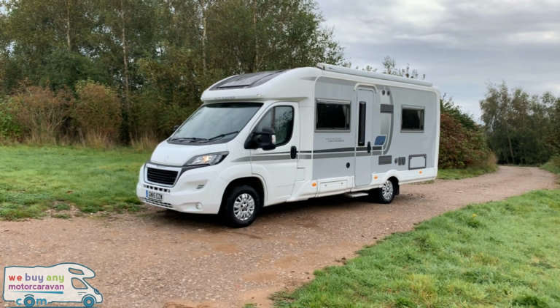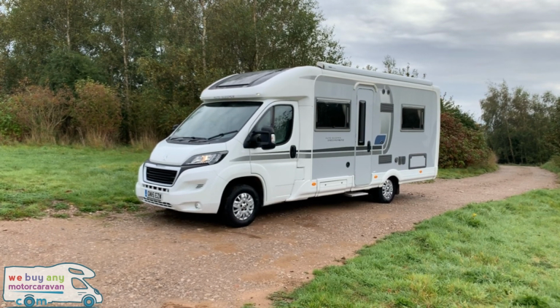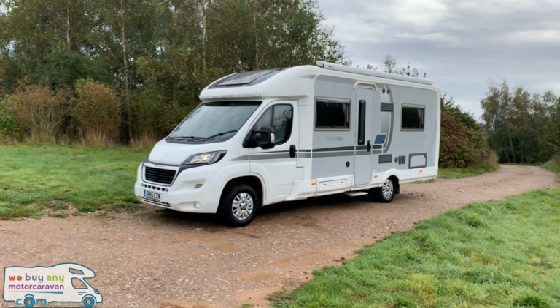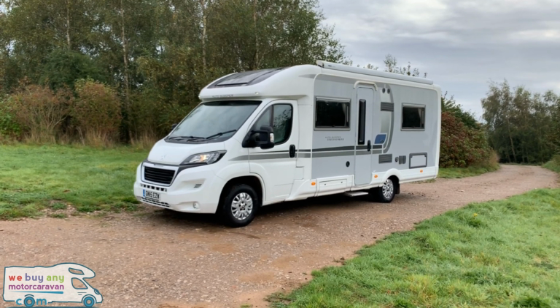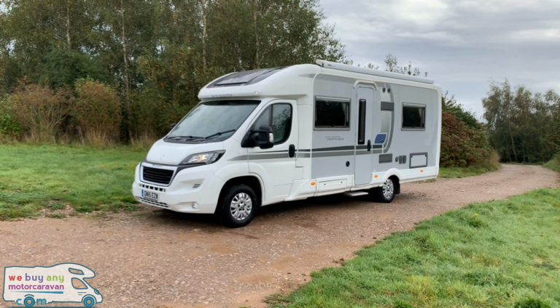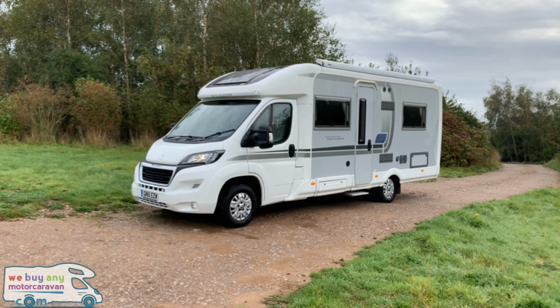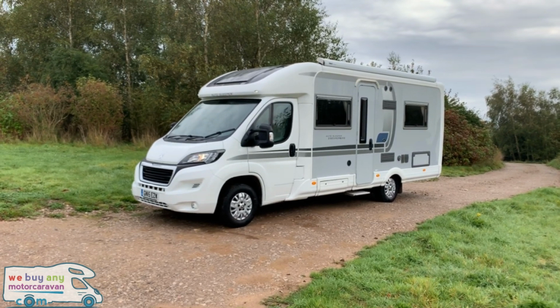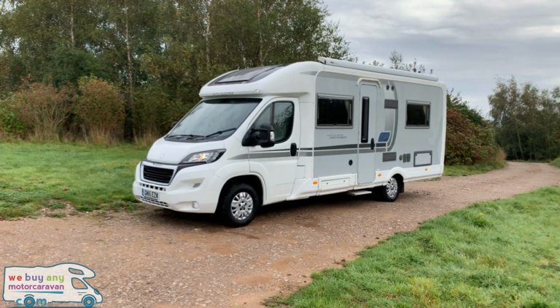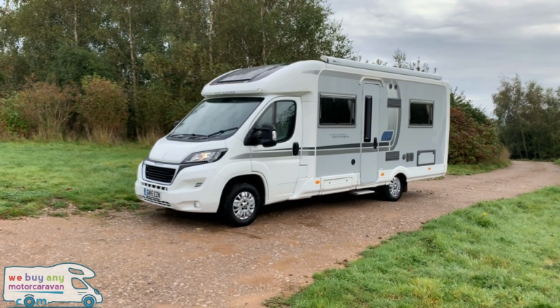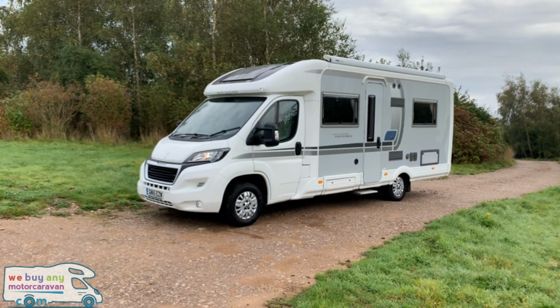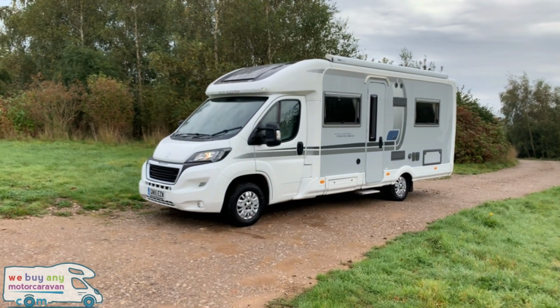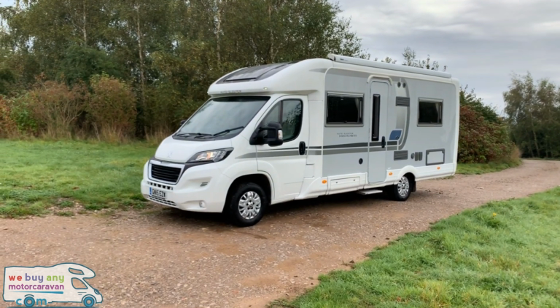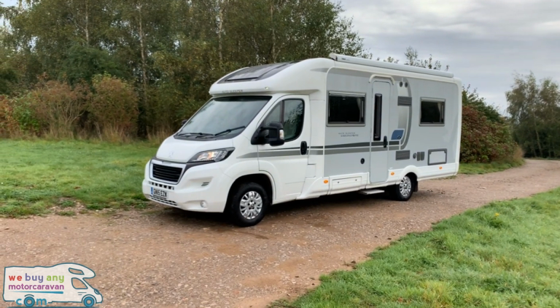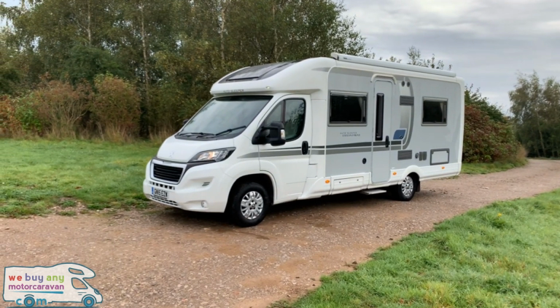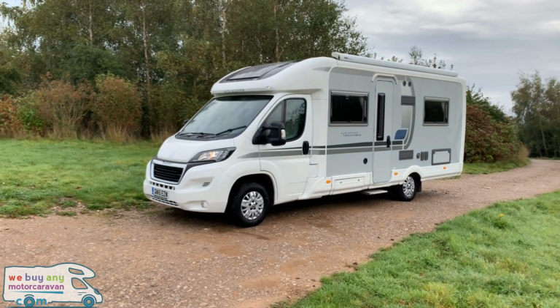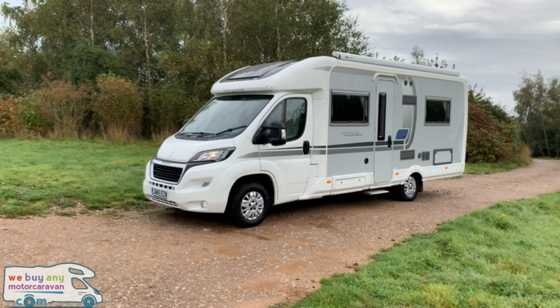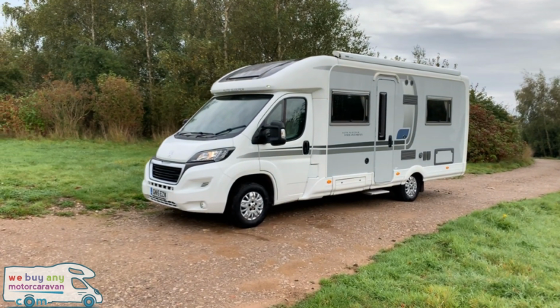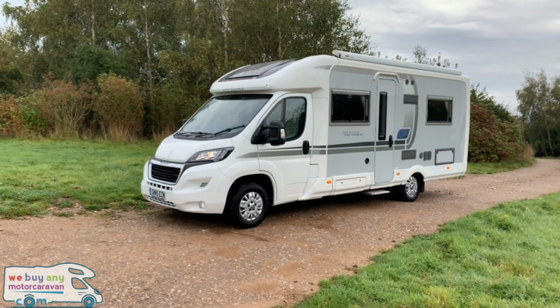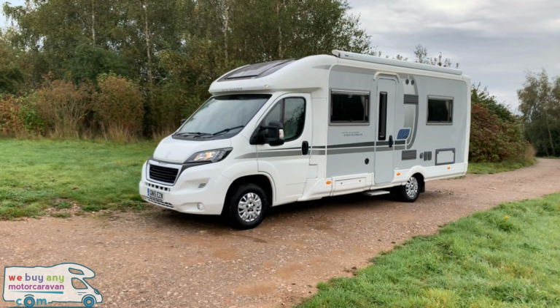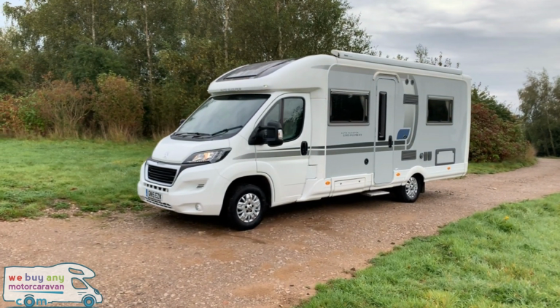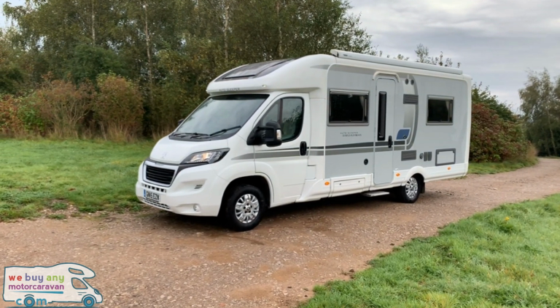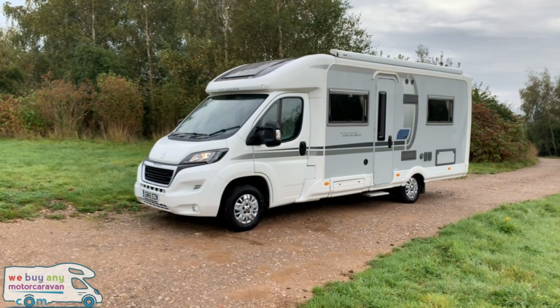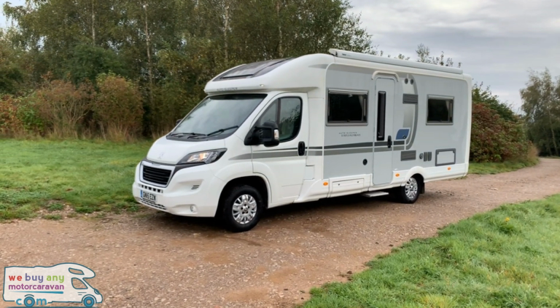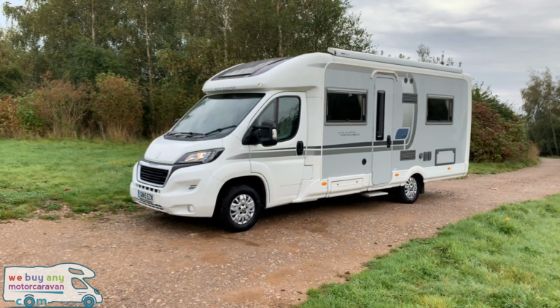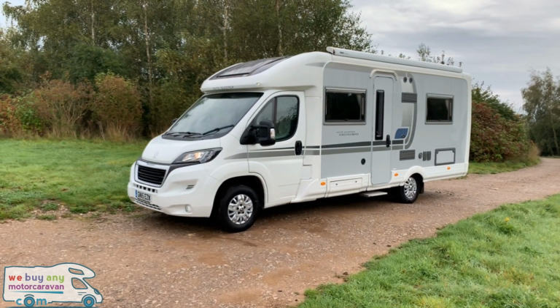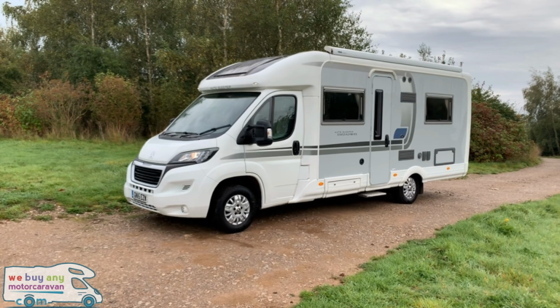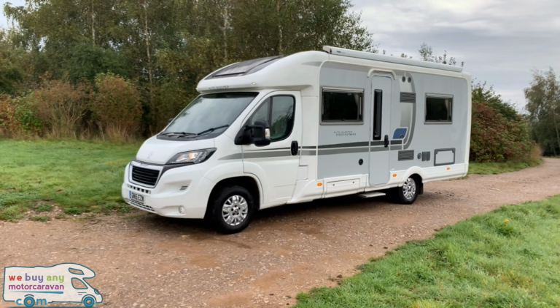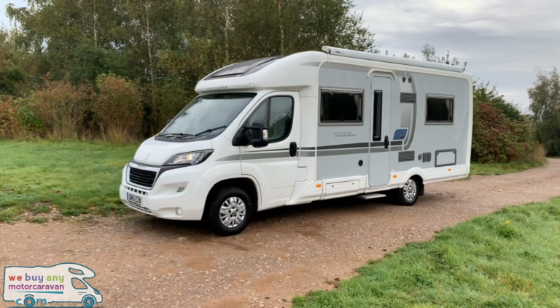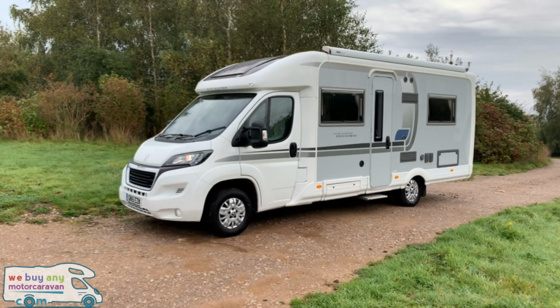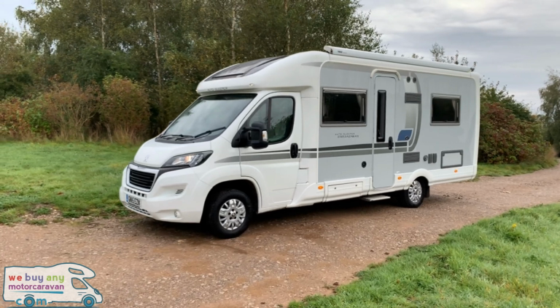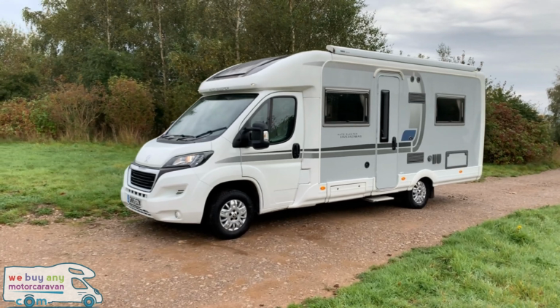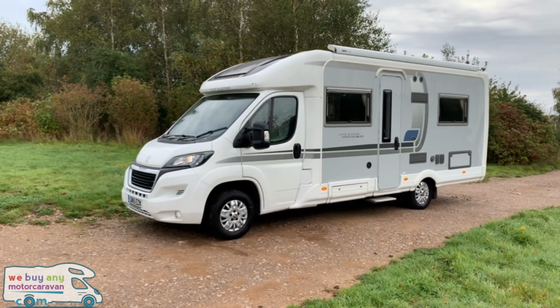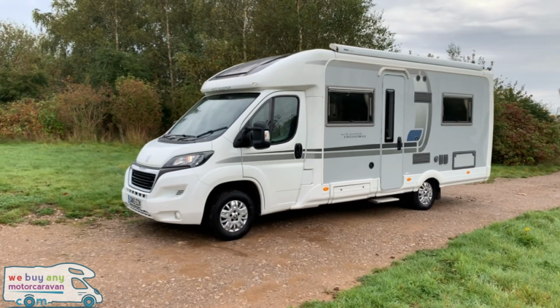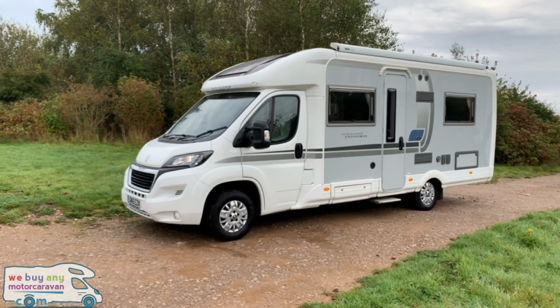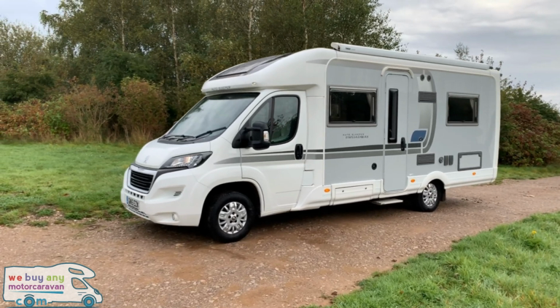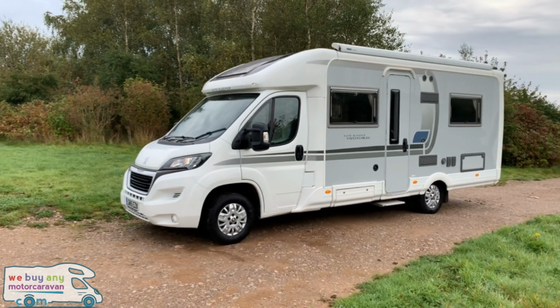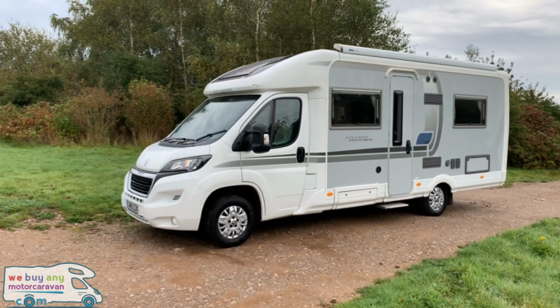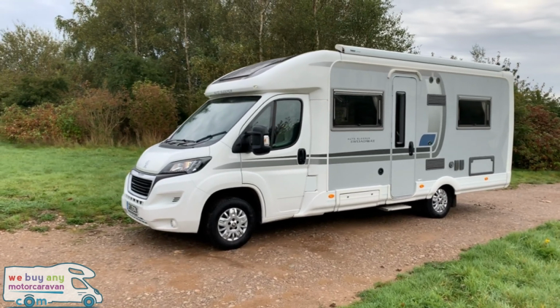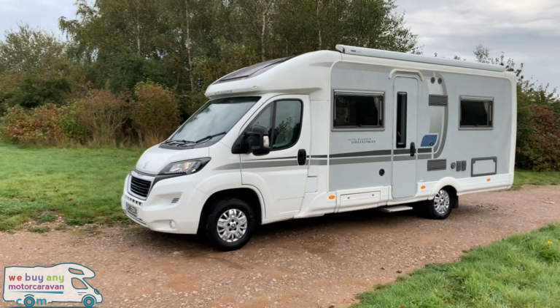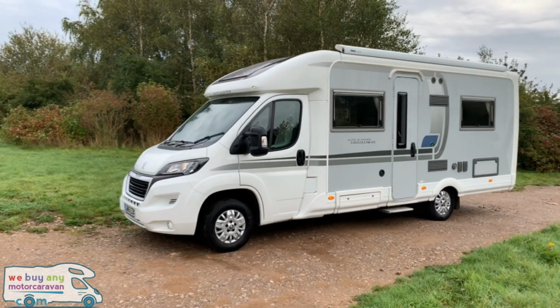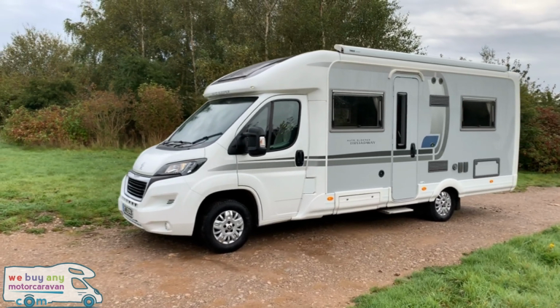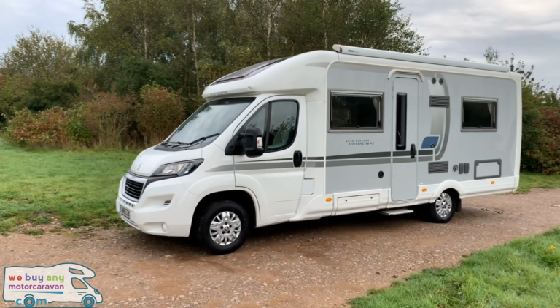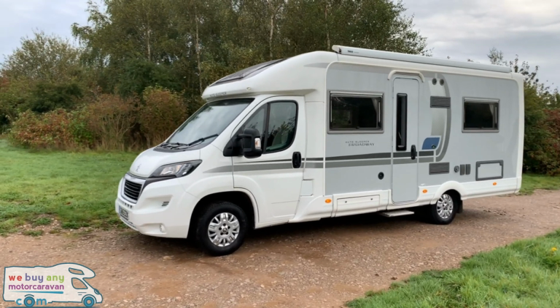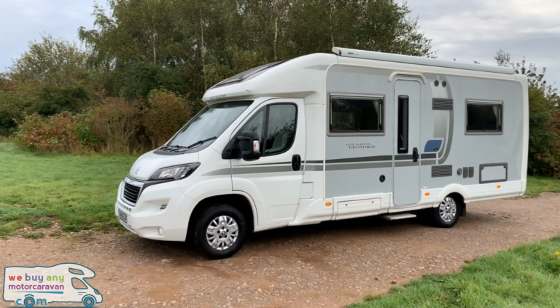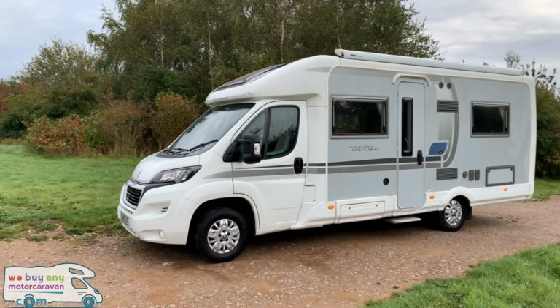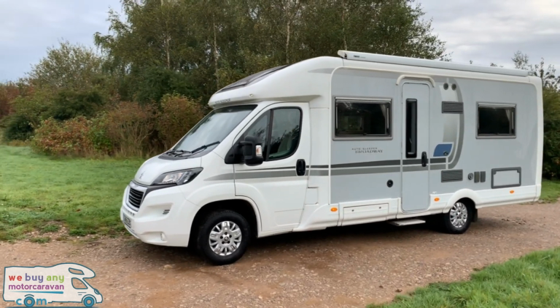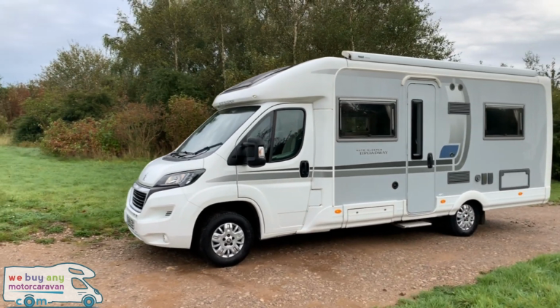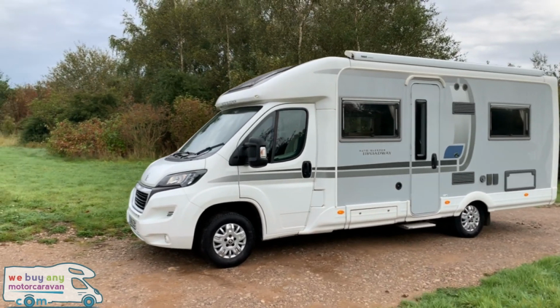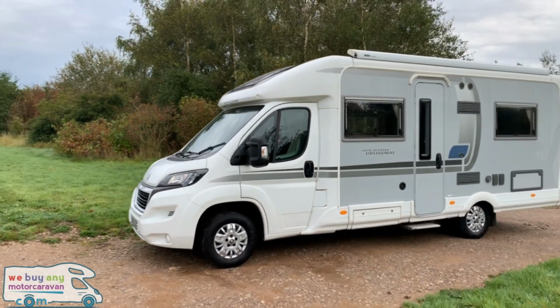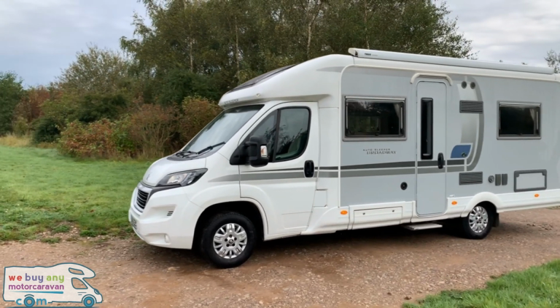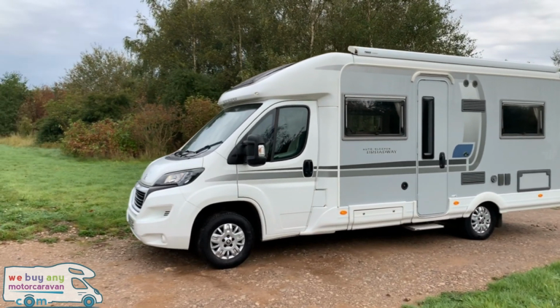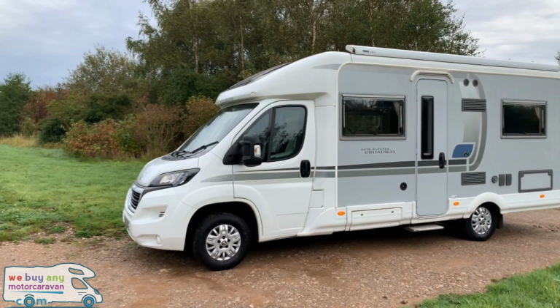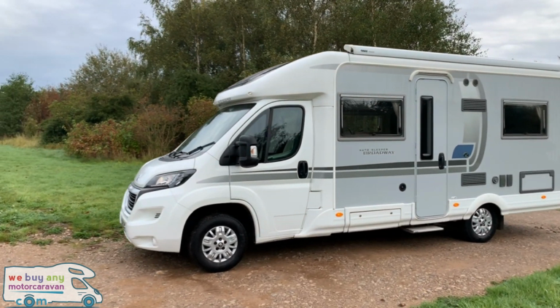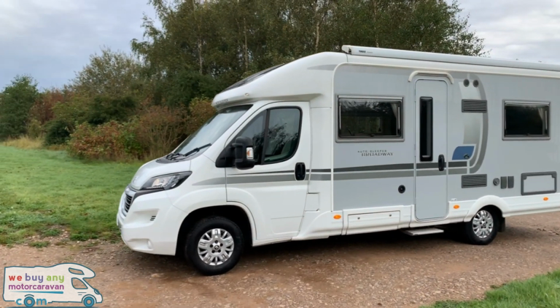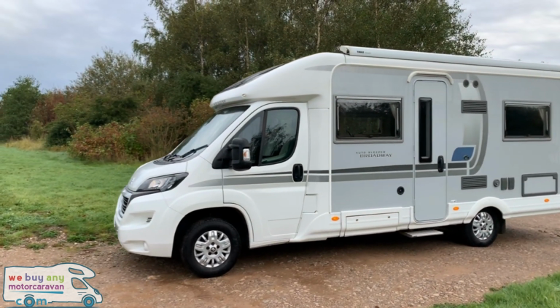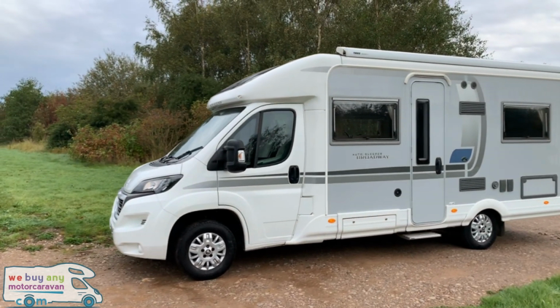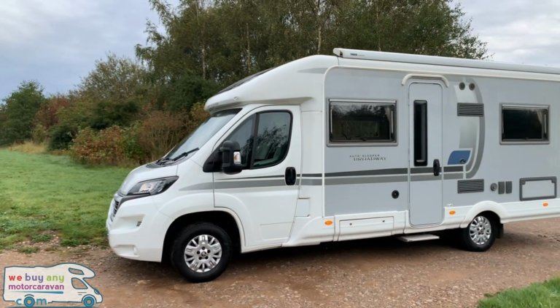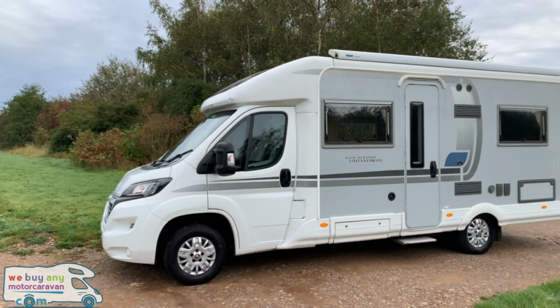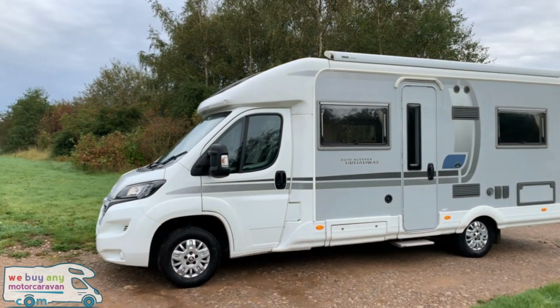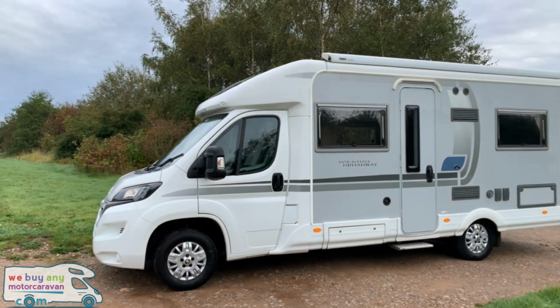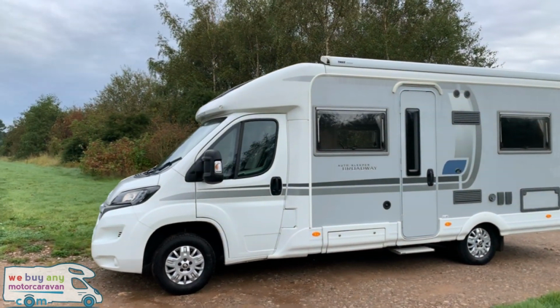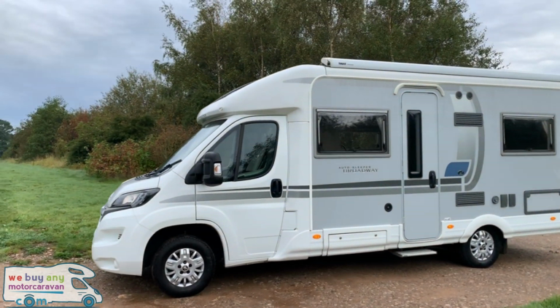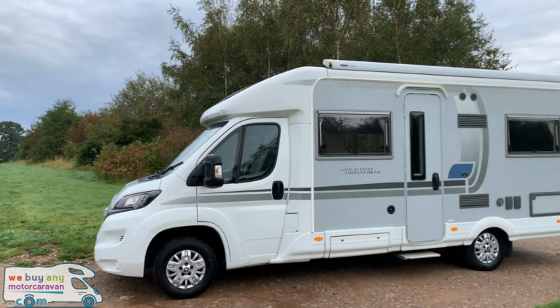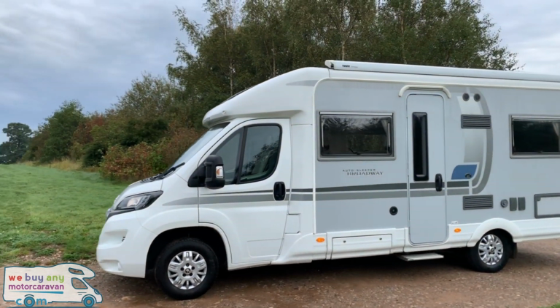Hello and welcome to the weebindingmotorcaravan.com YouTube channel. Today we have got the stunning Autosleeper Broadway FB.